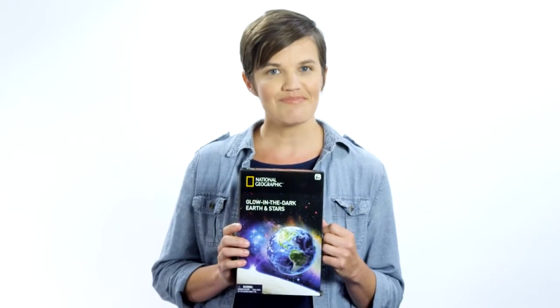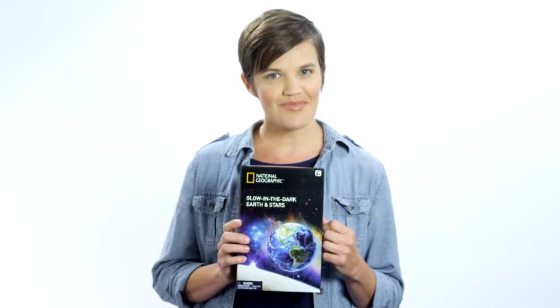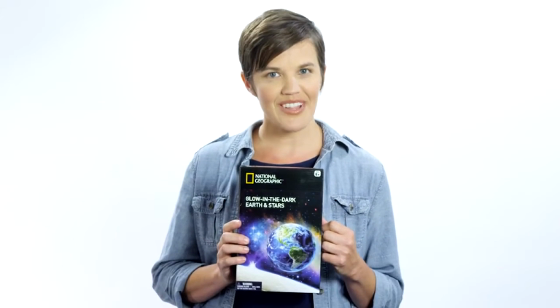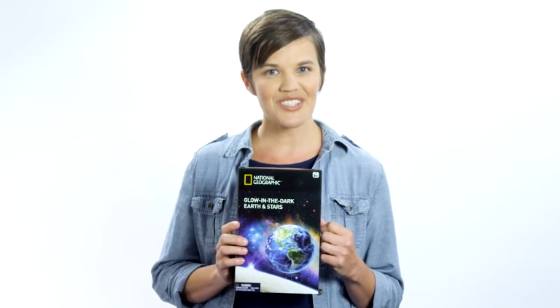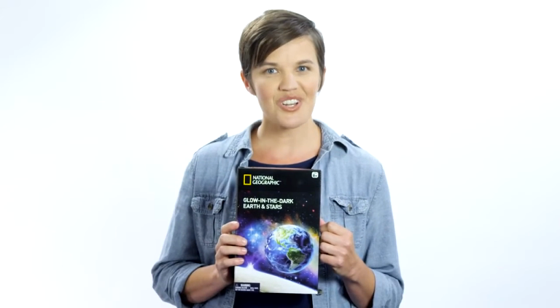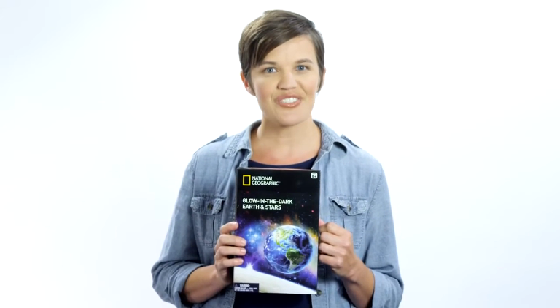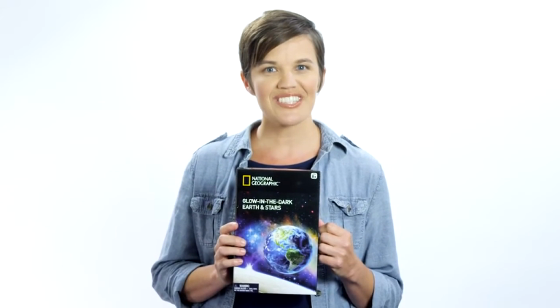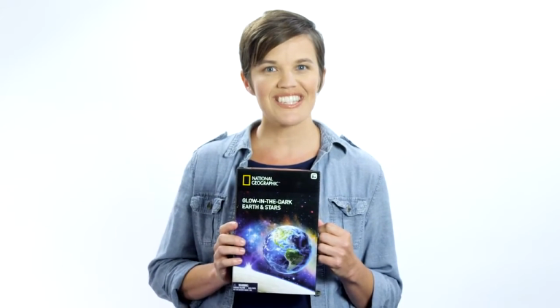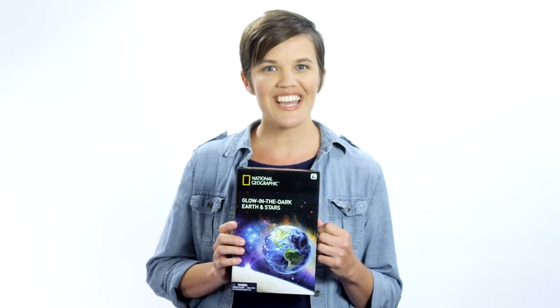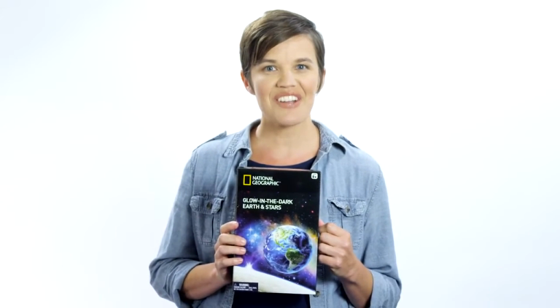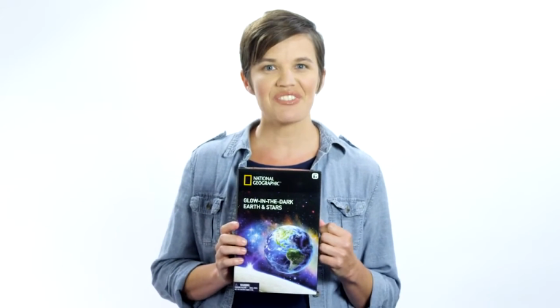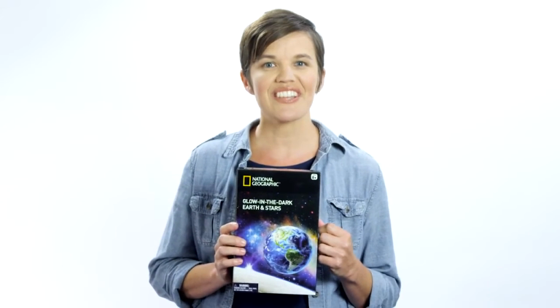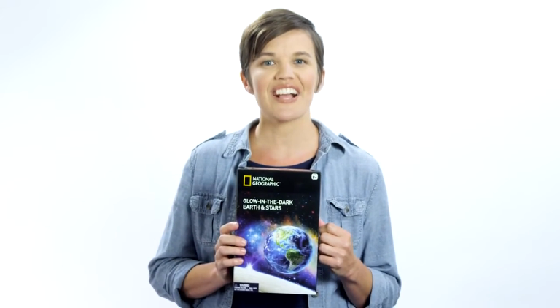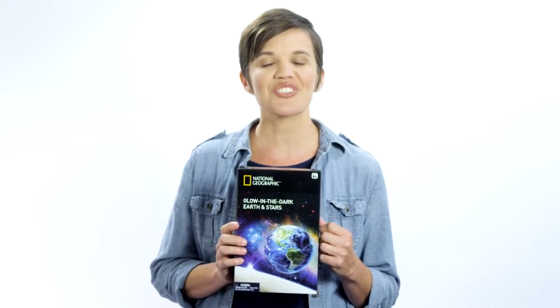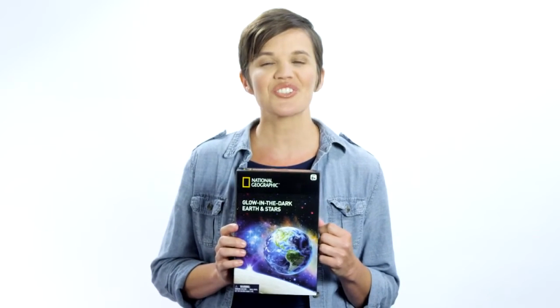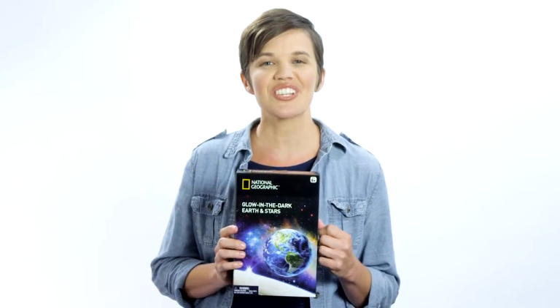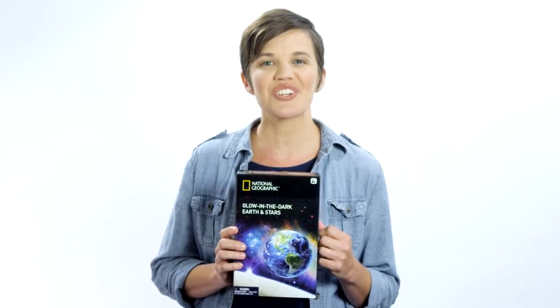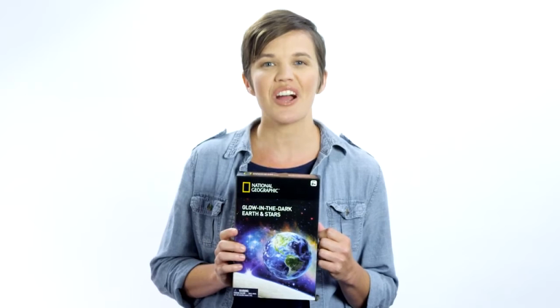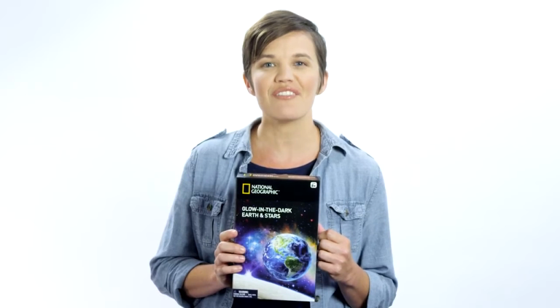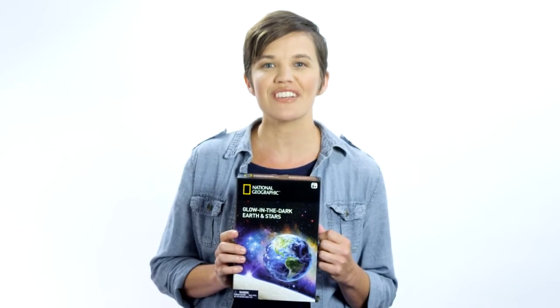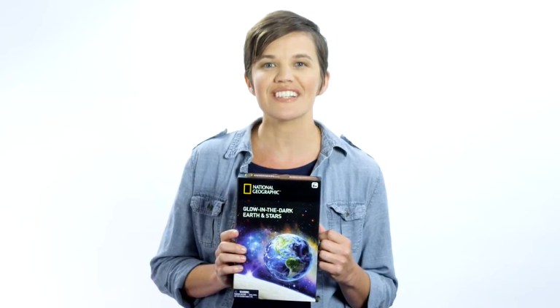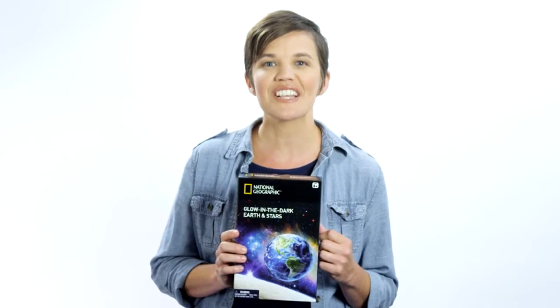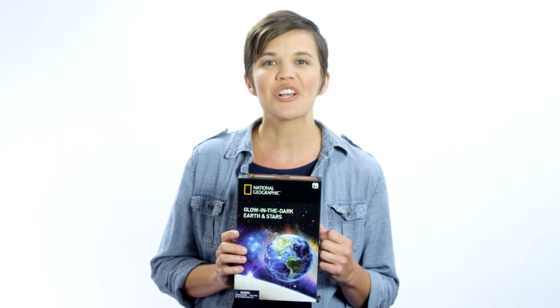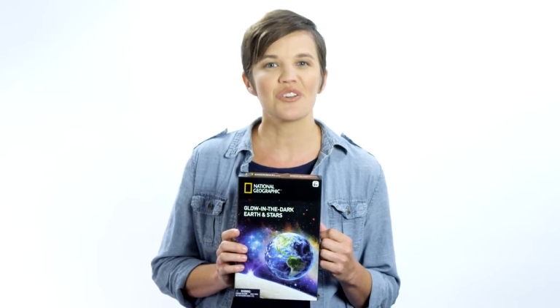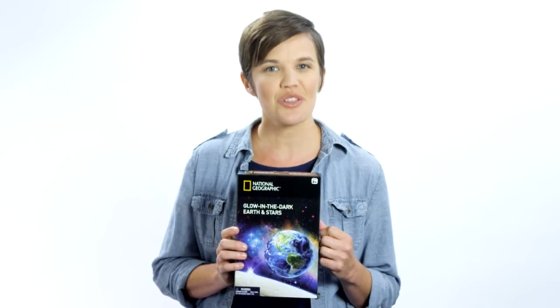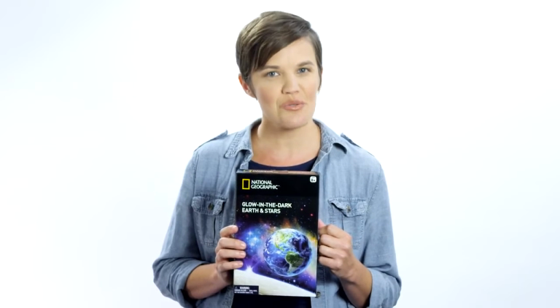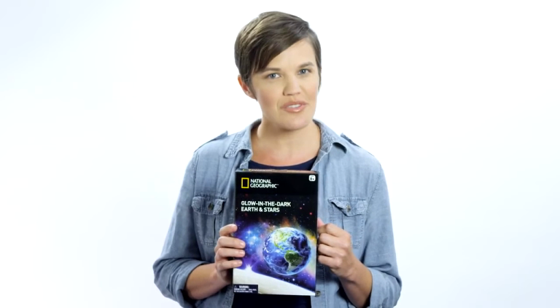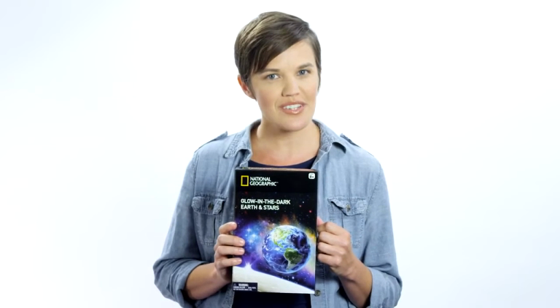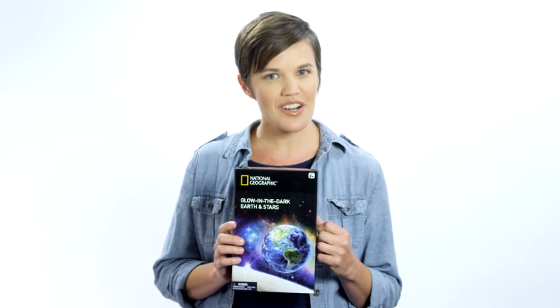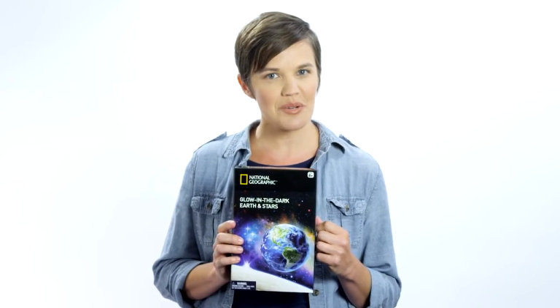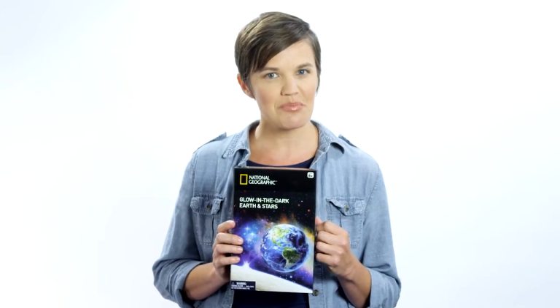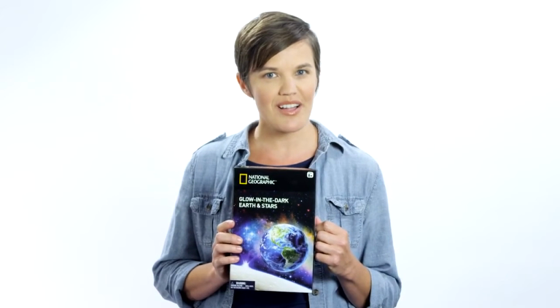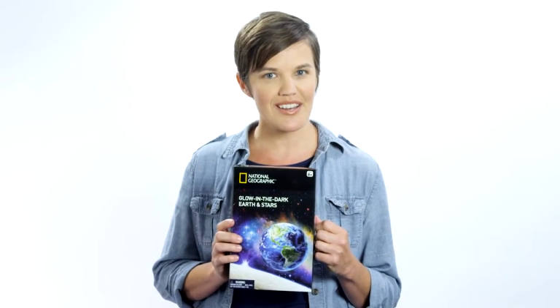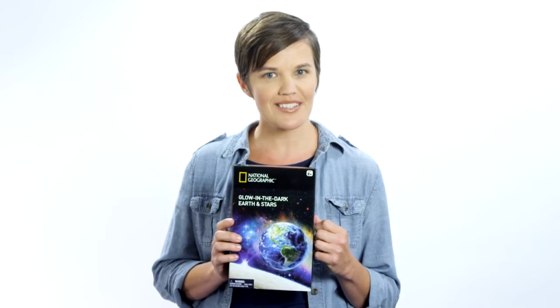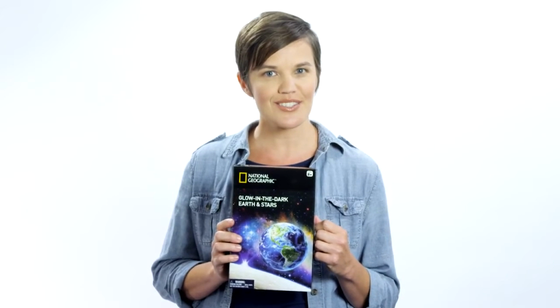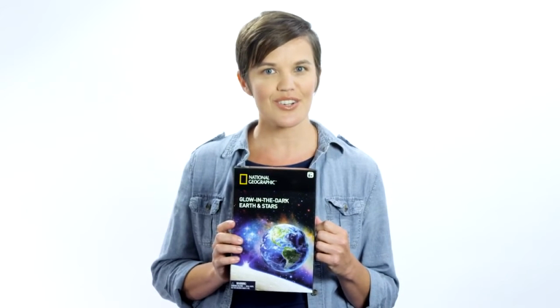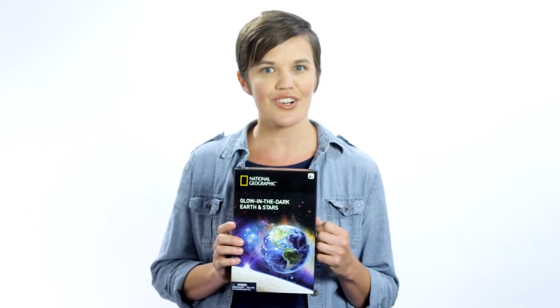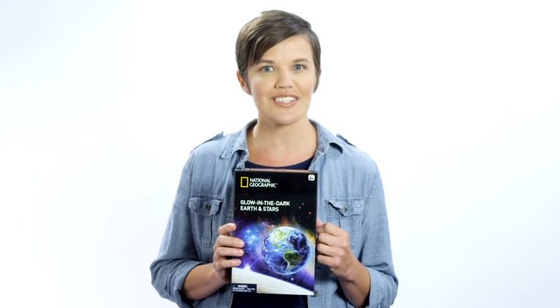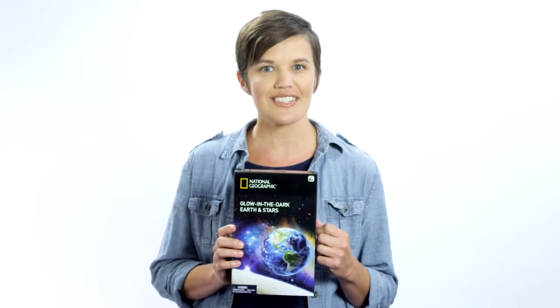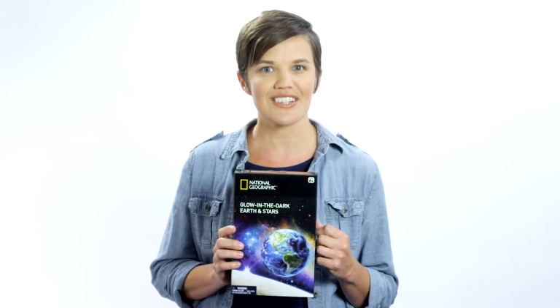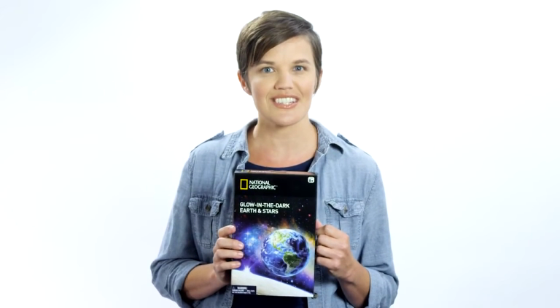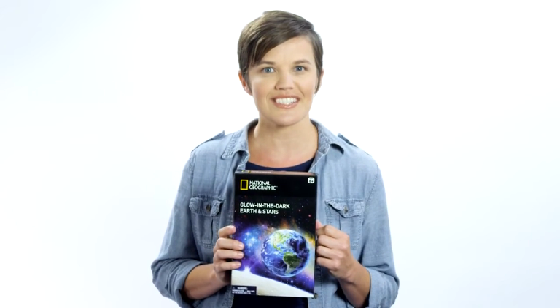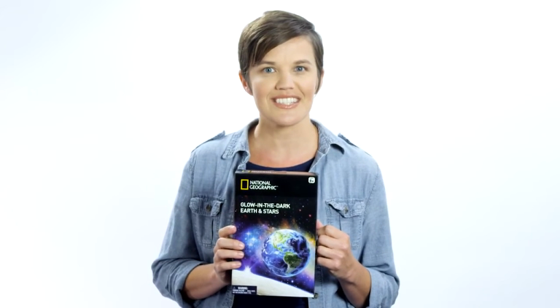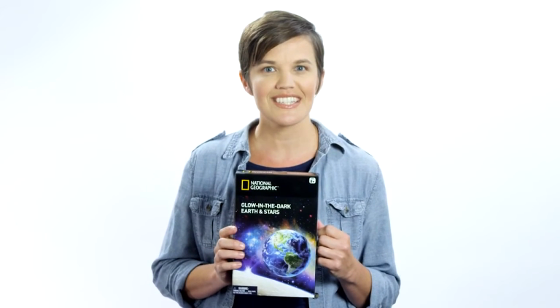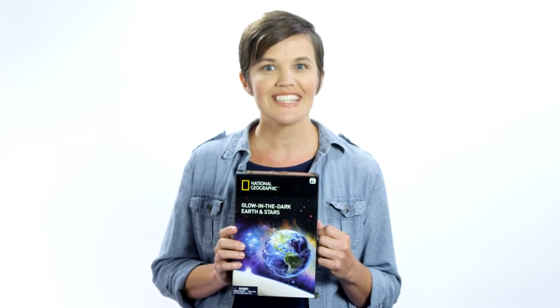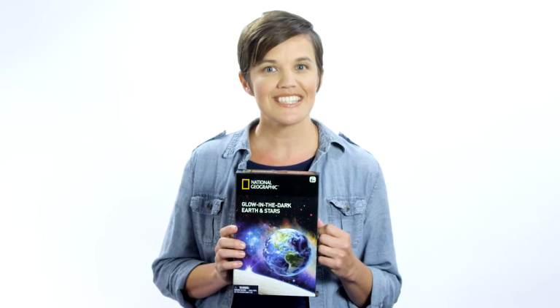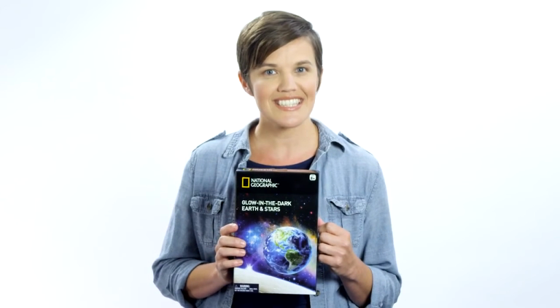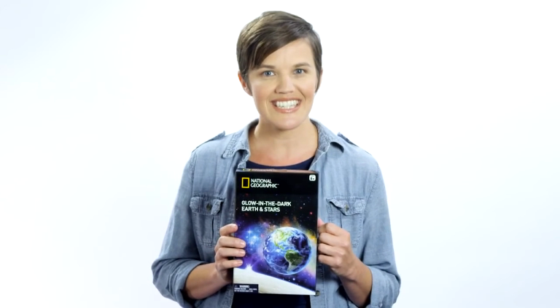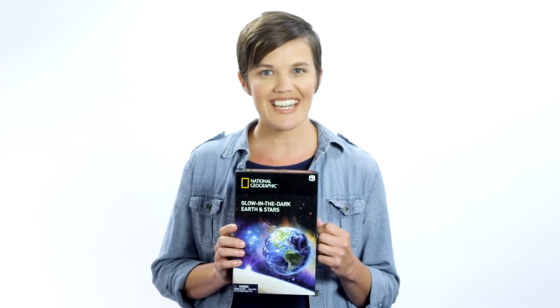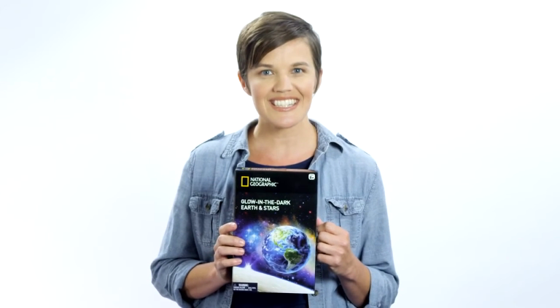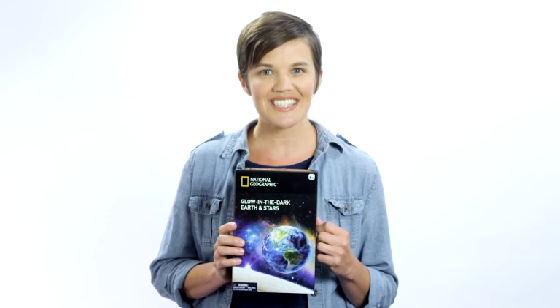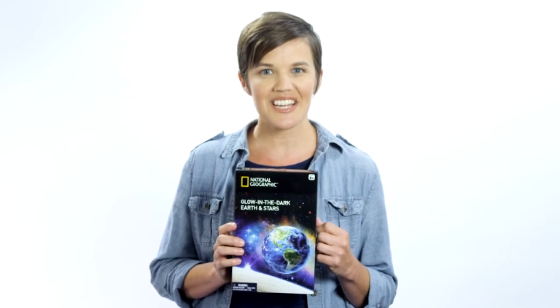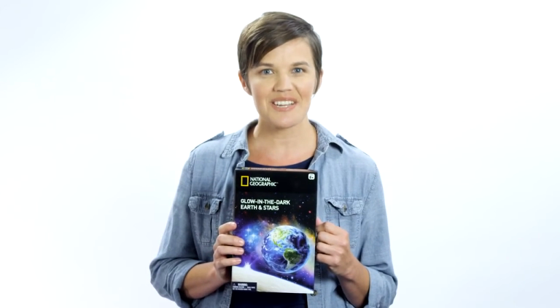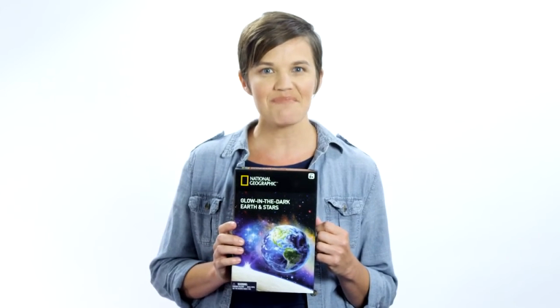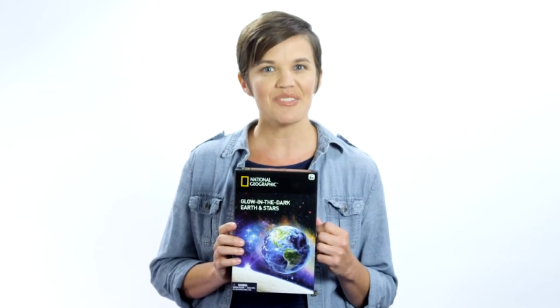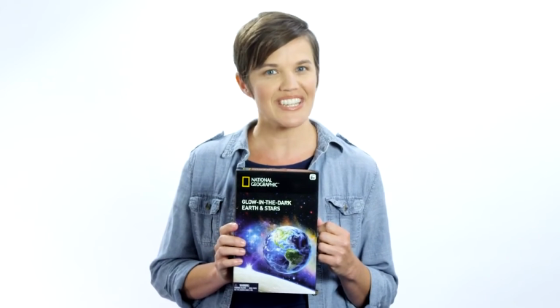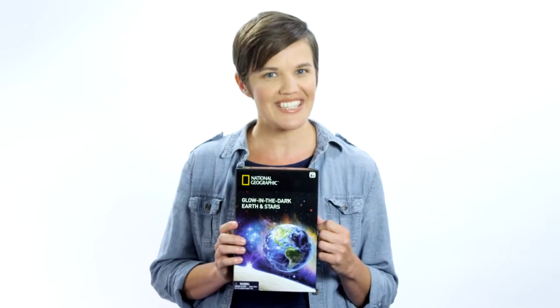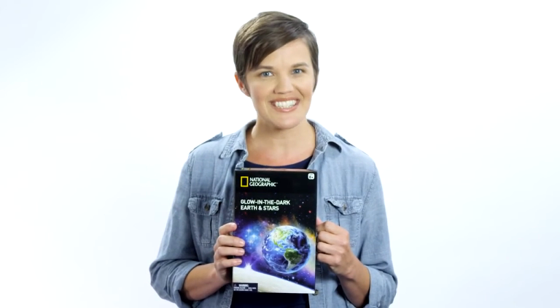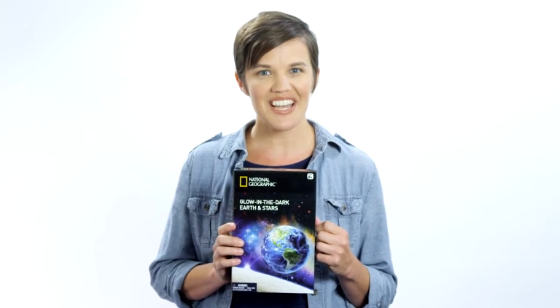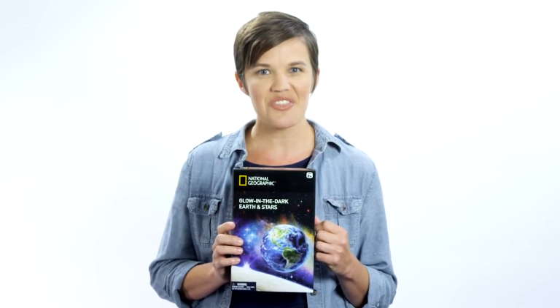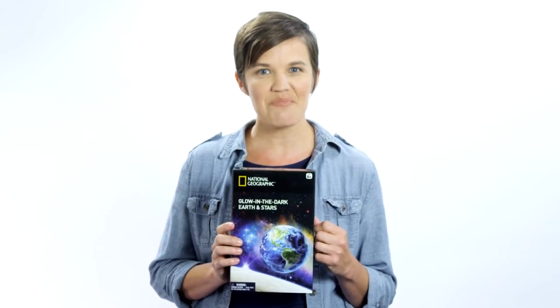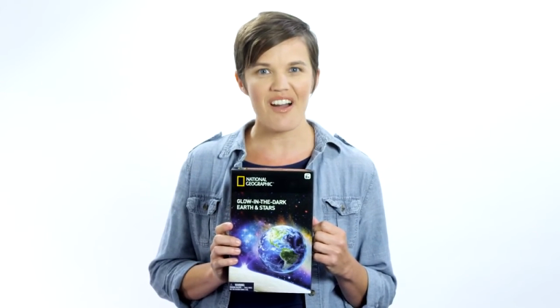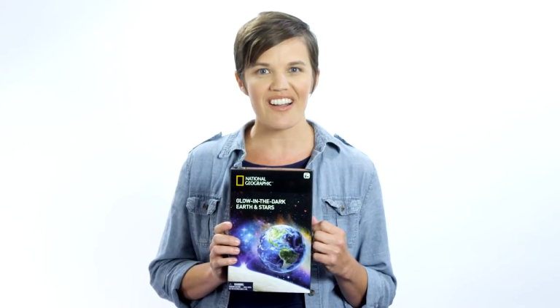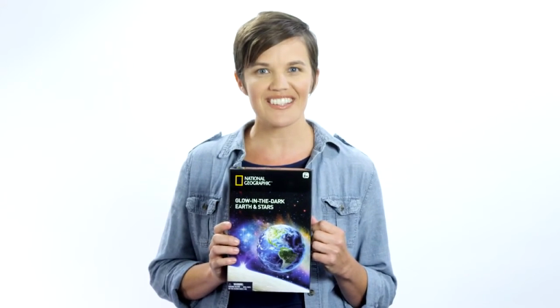That's all for today with National Geographic's glow-in-the-dark planet and star series. See you next time, Inside the Box.